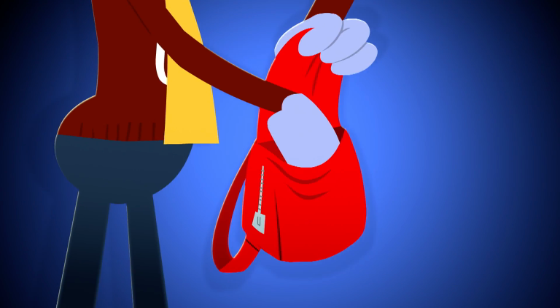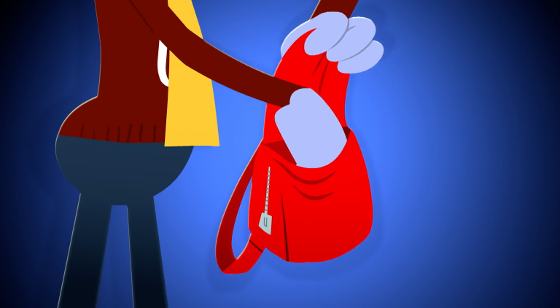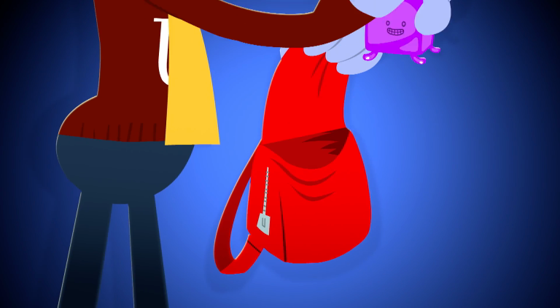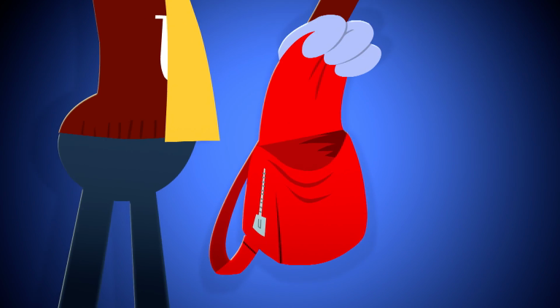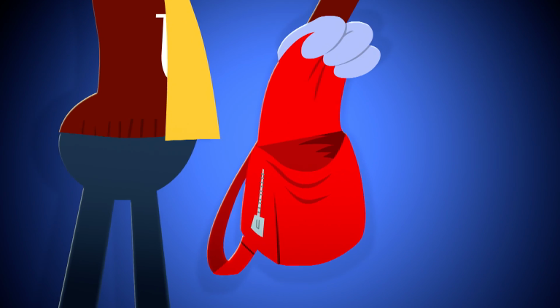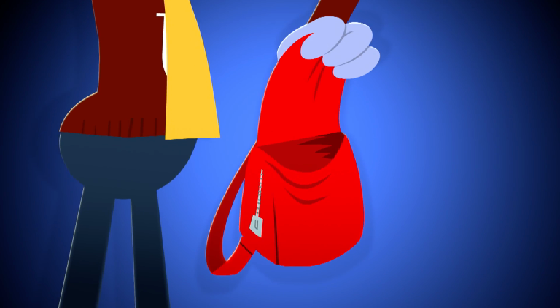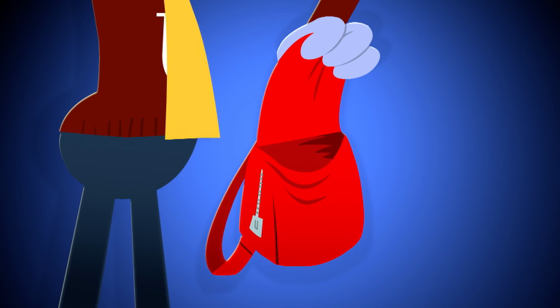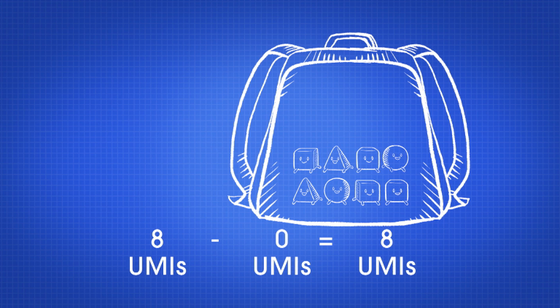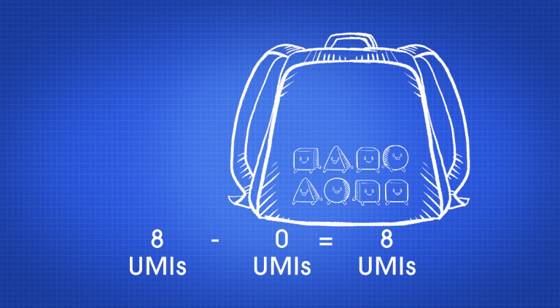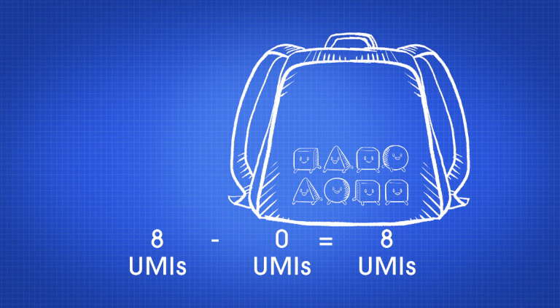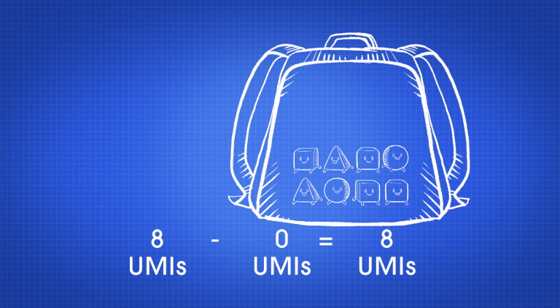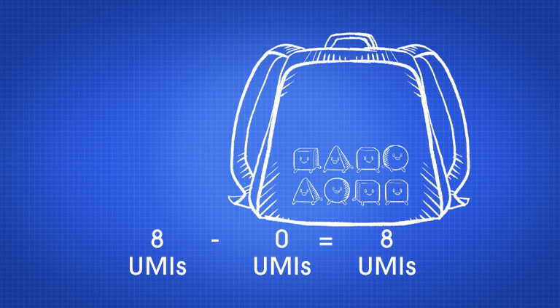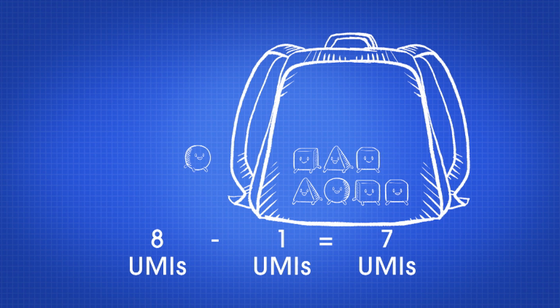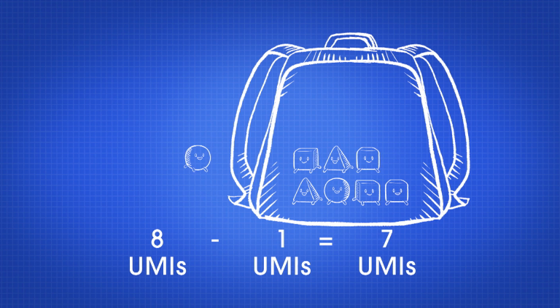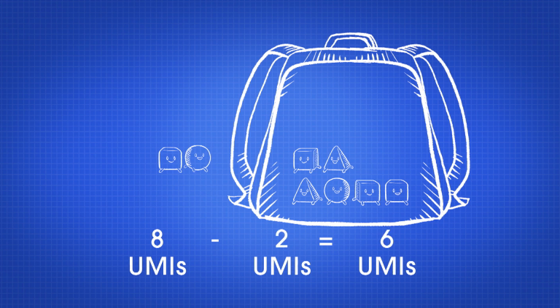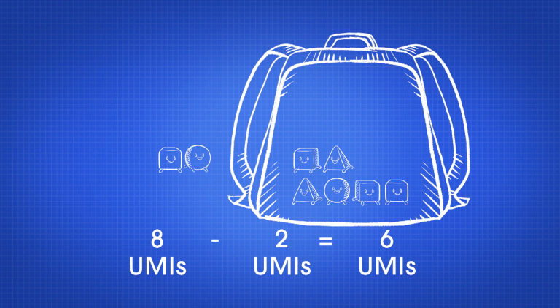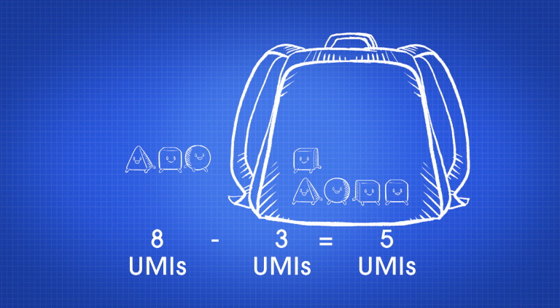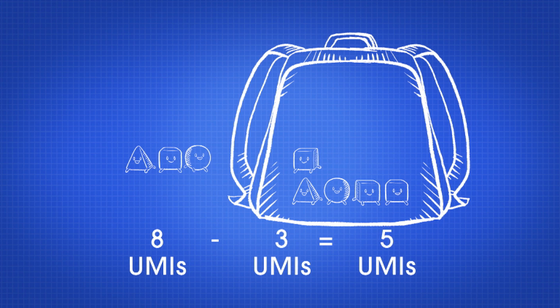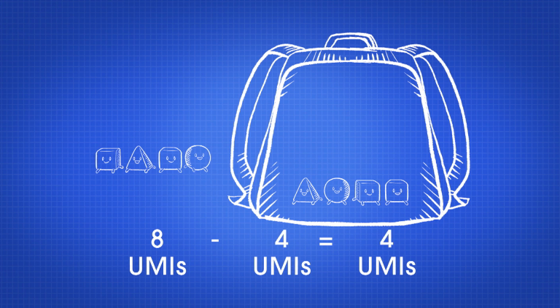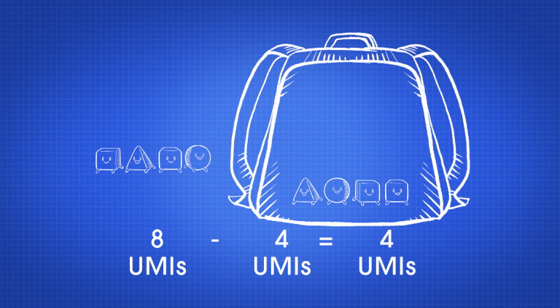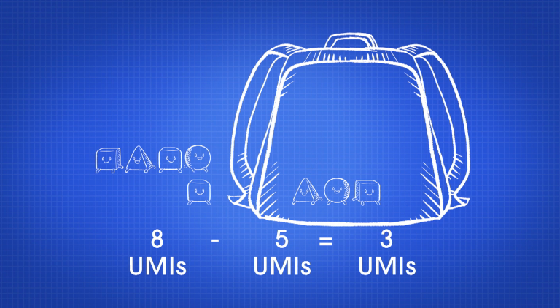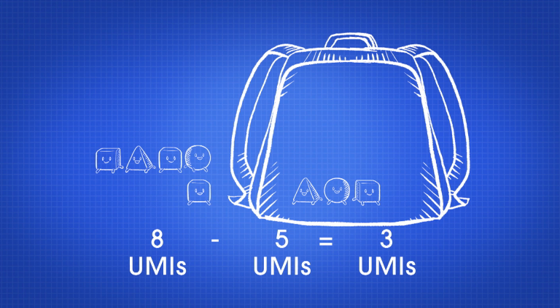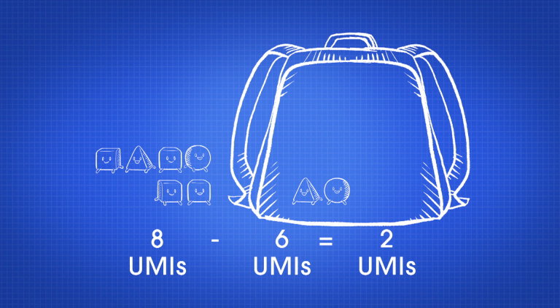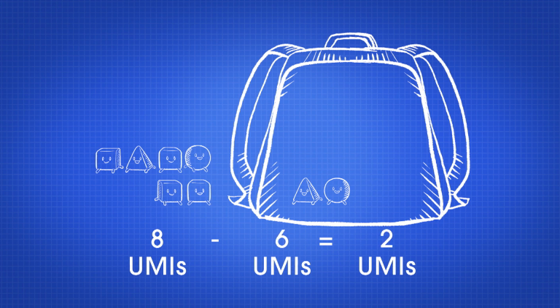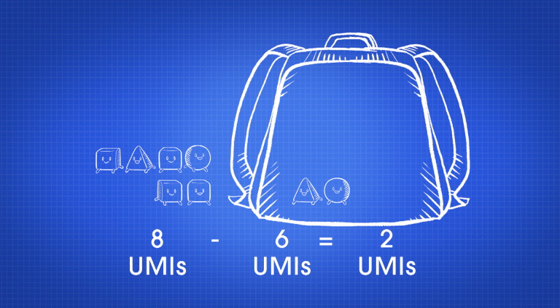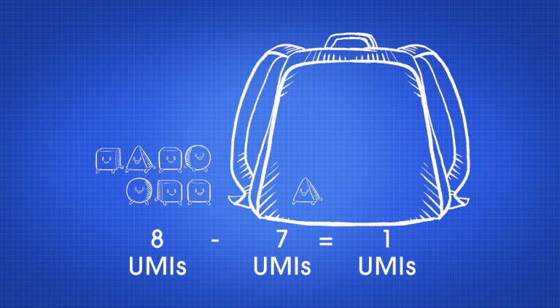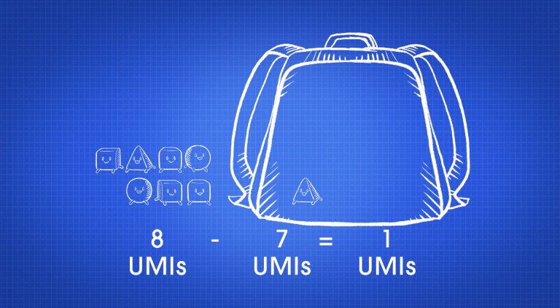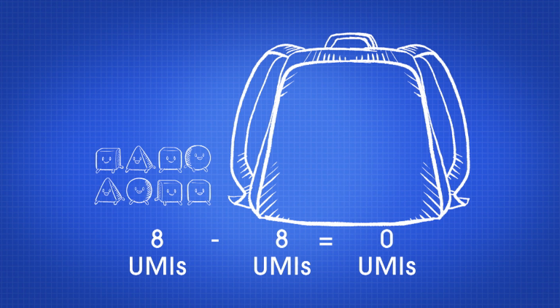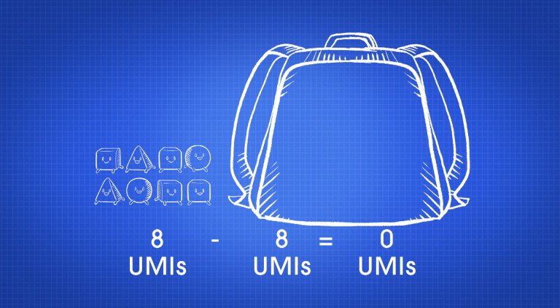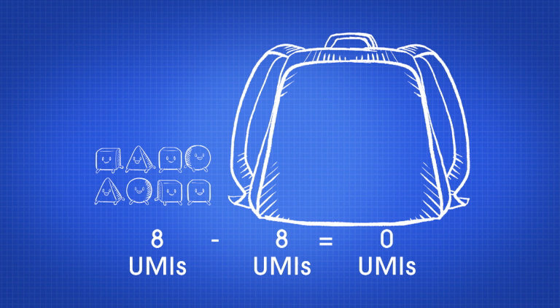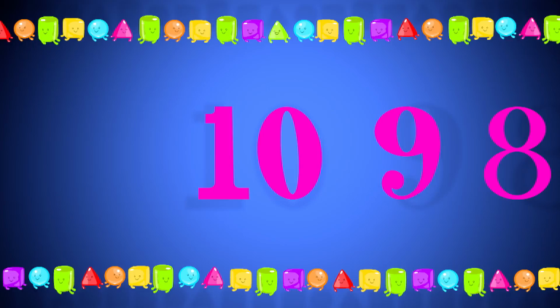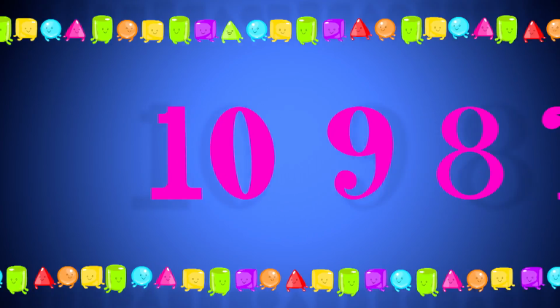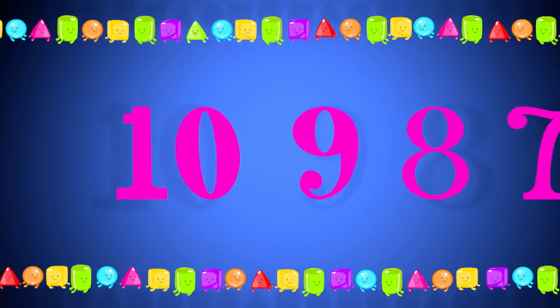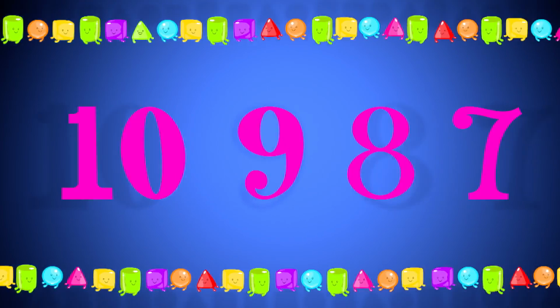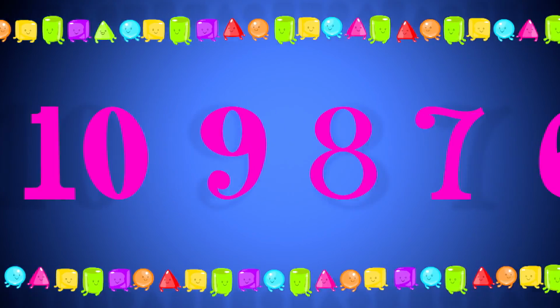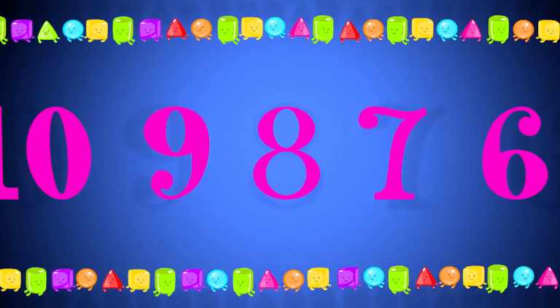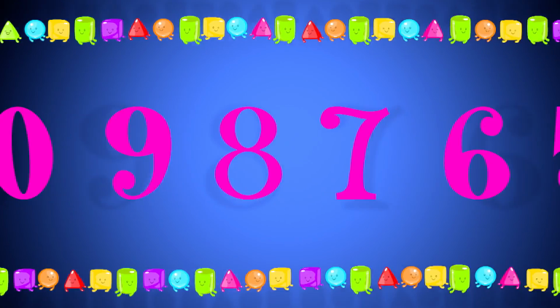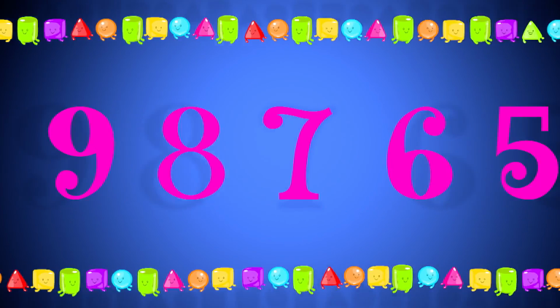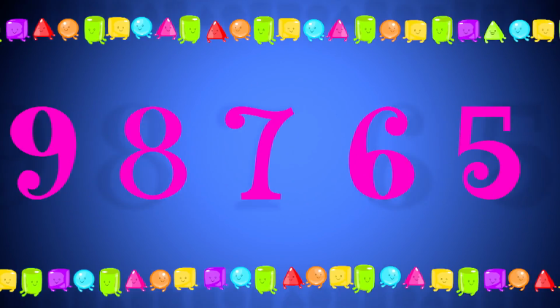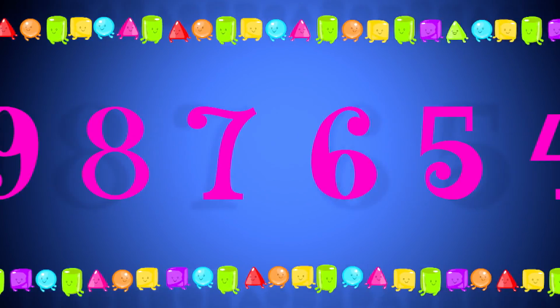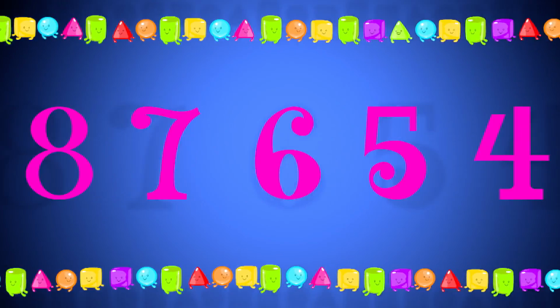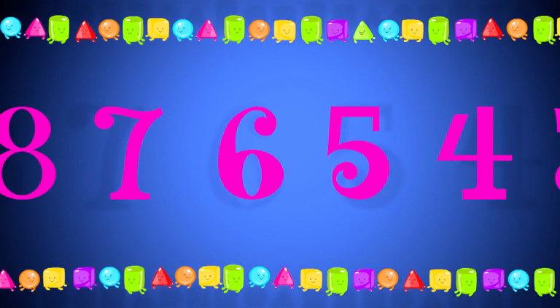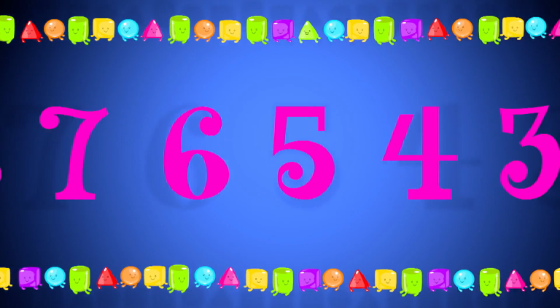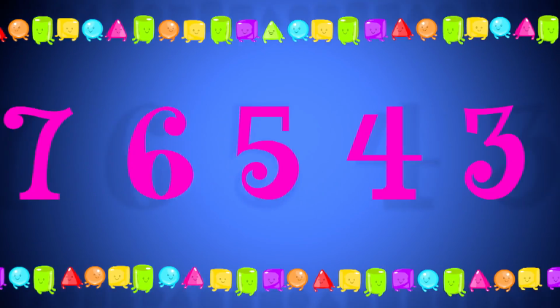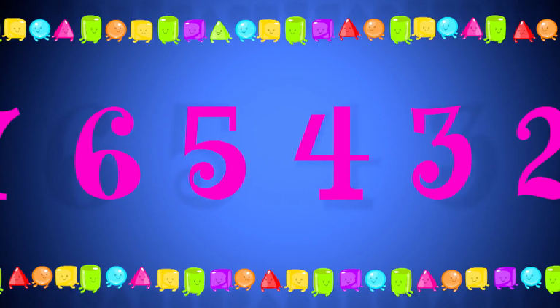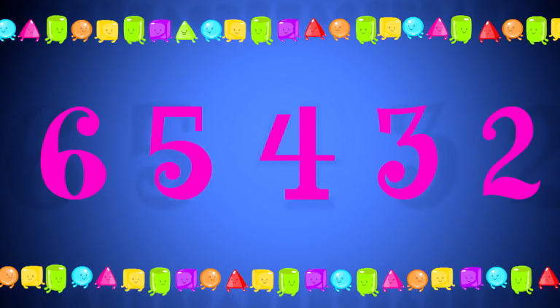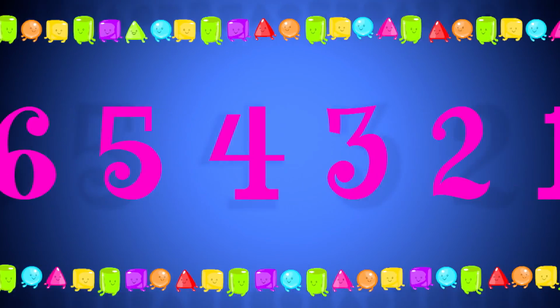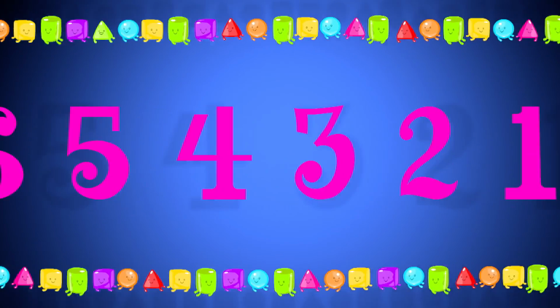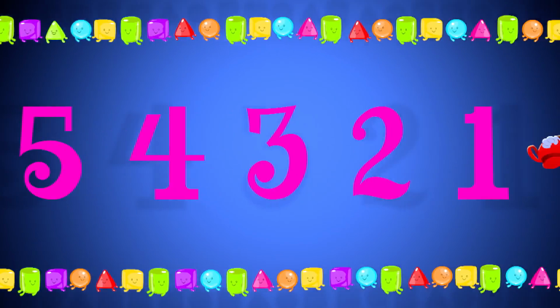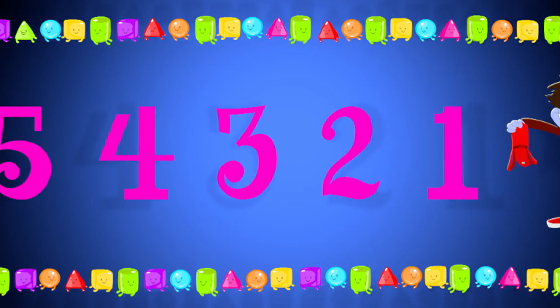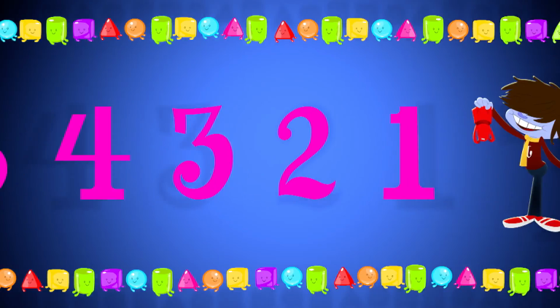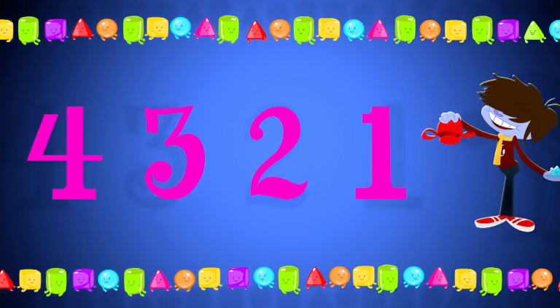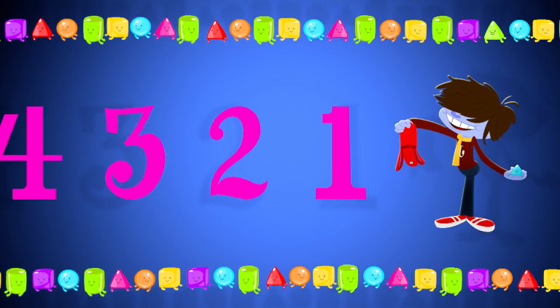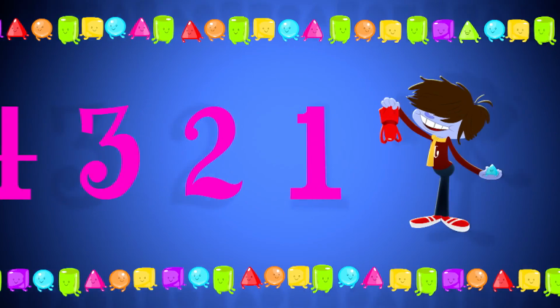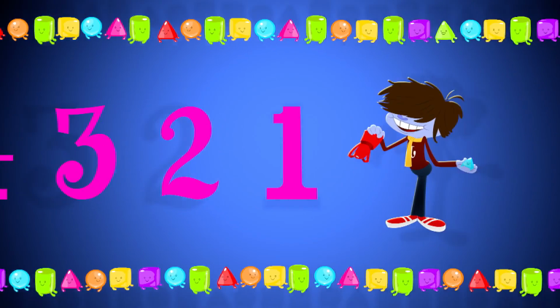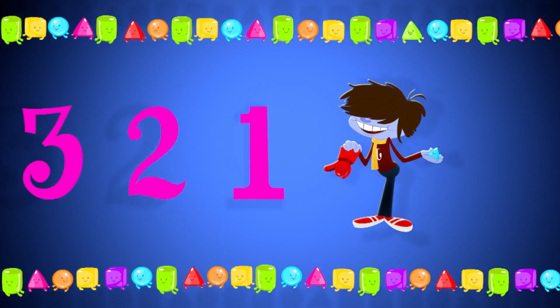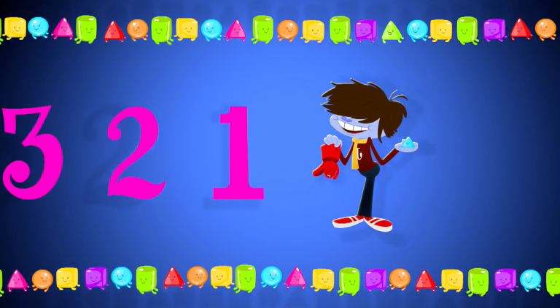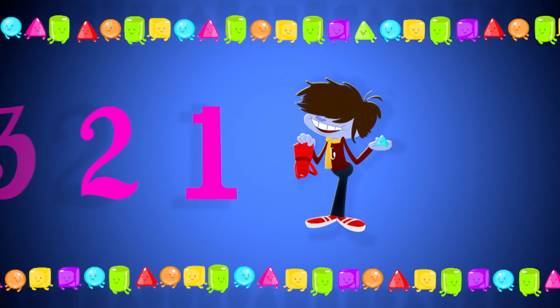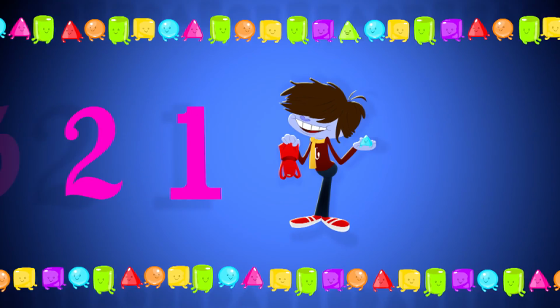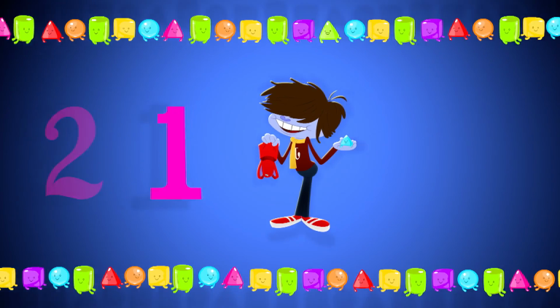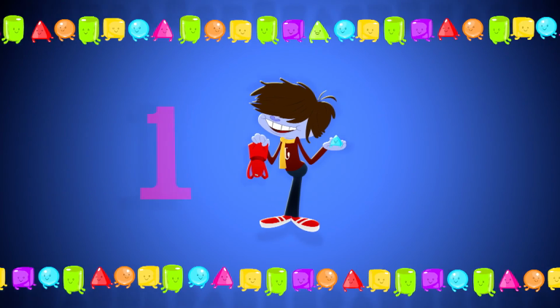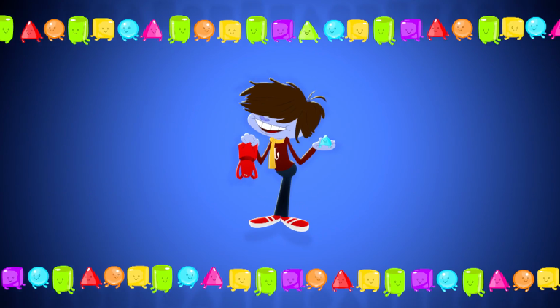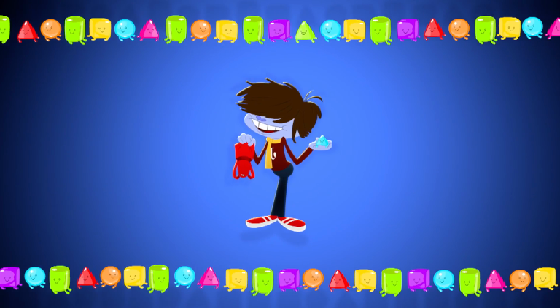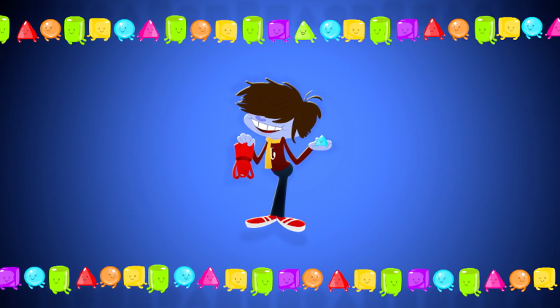There go the yummies, all but one. That's our song and now we're done. Count back, count back.